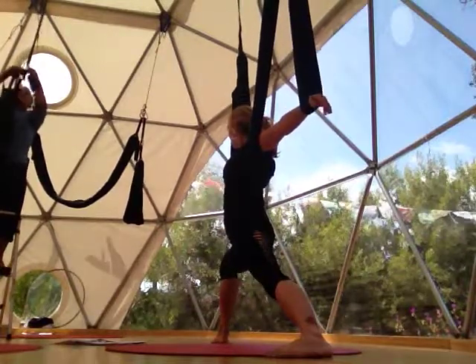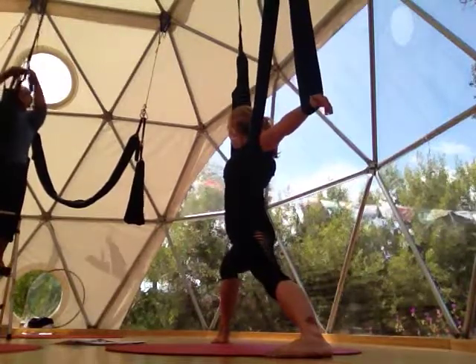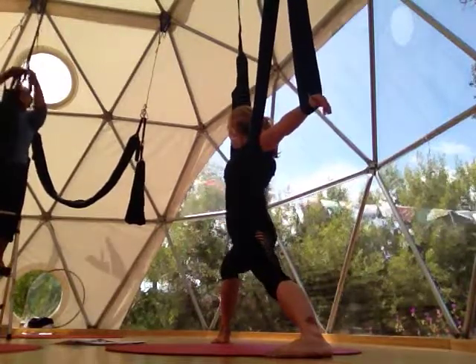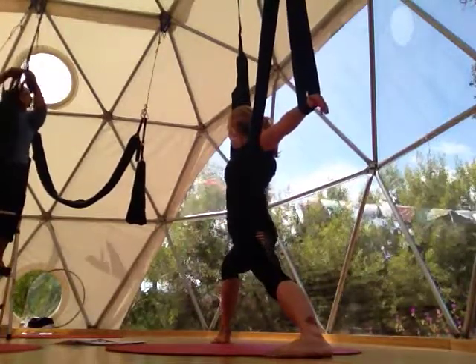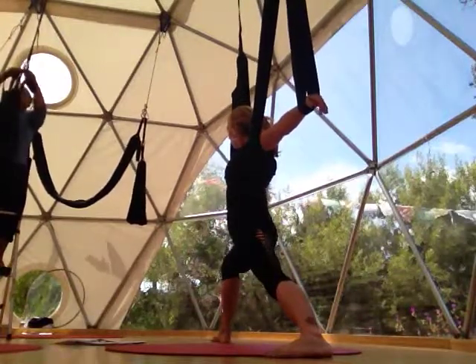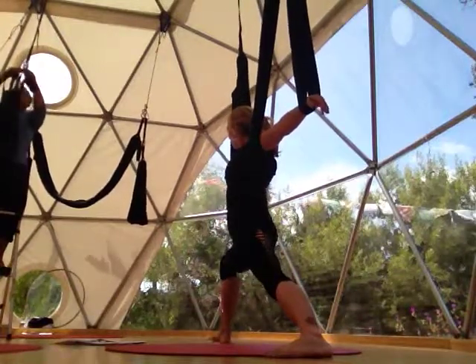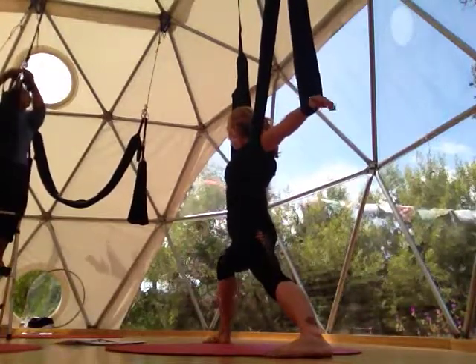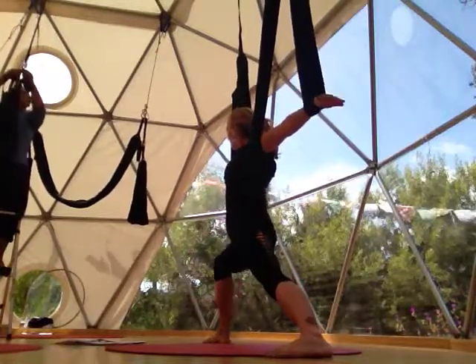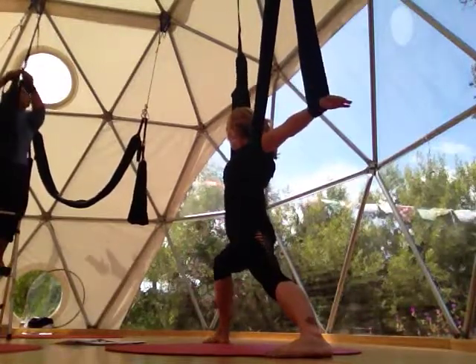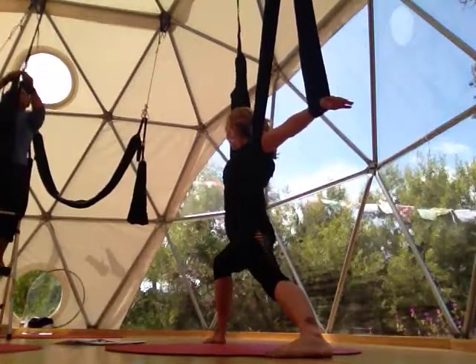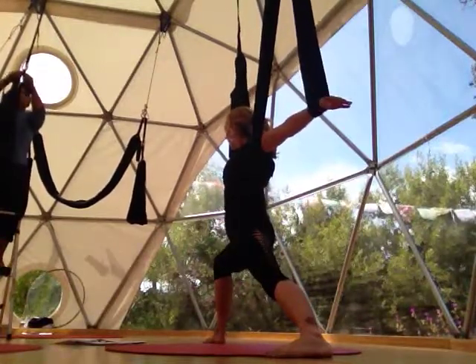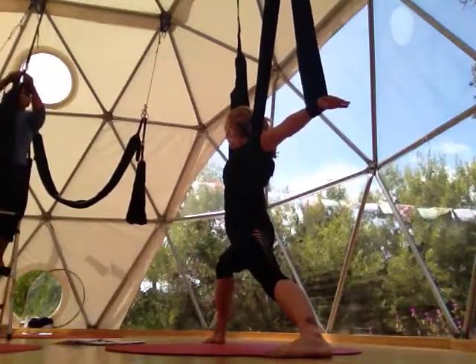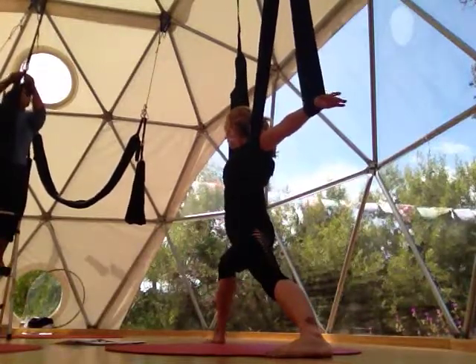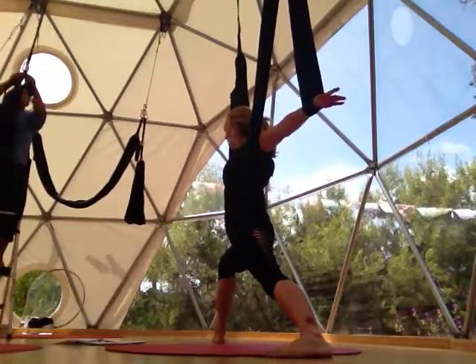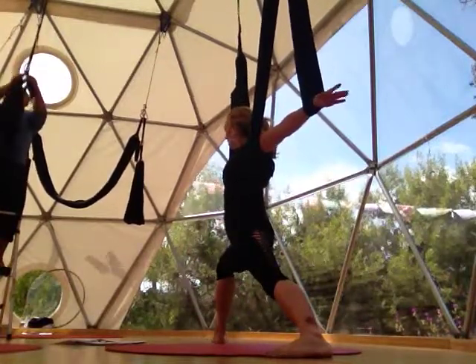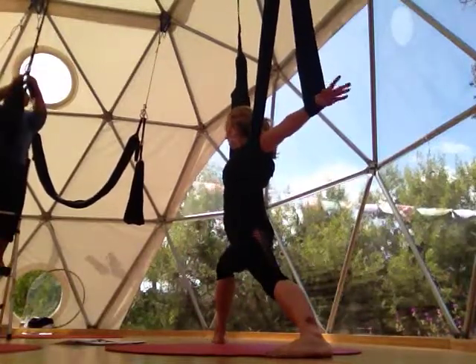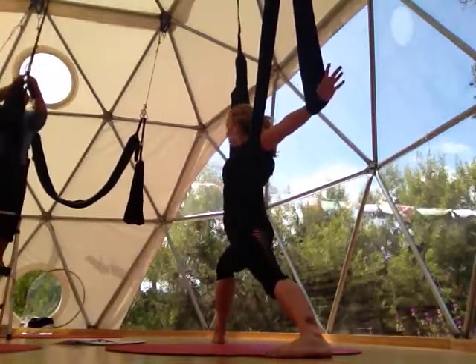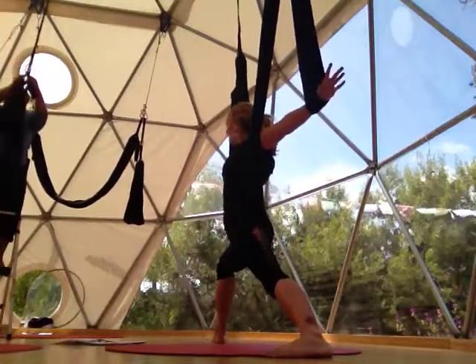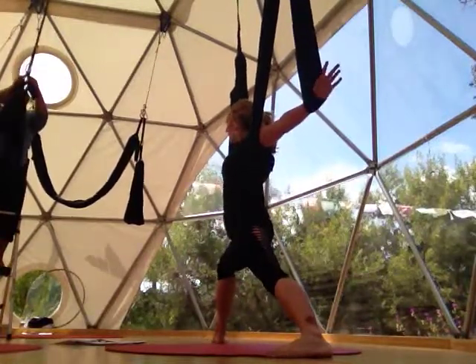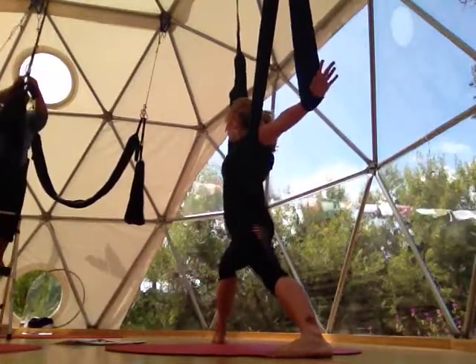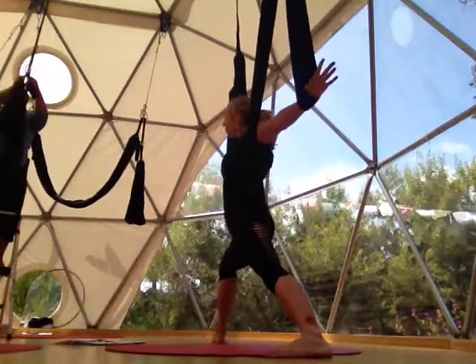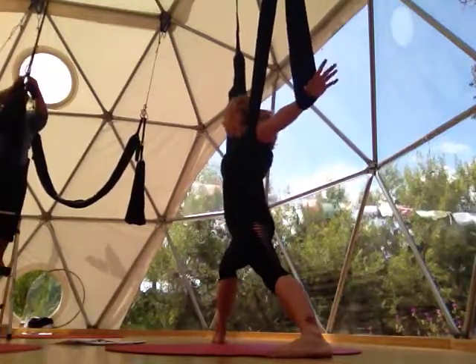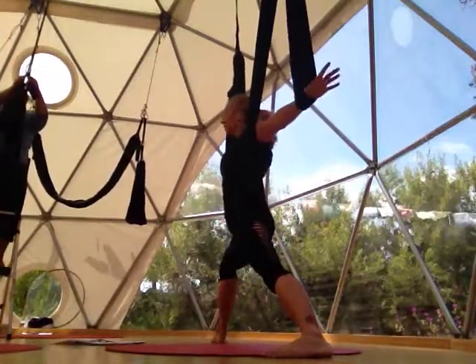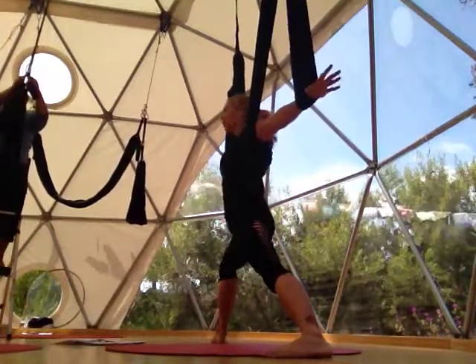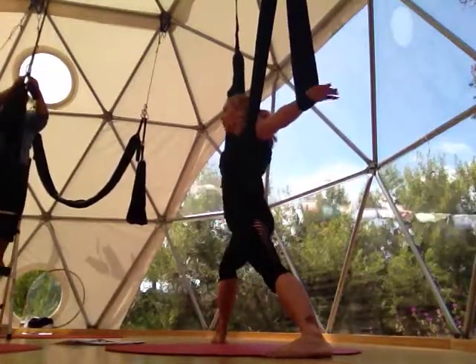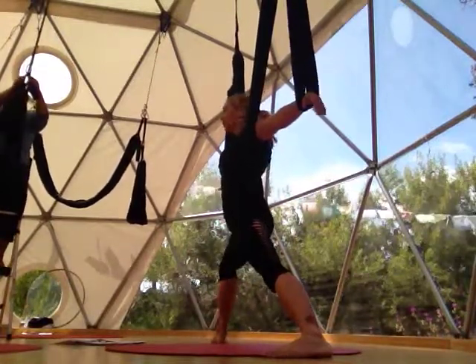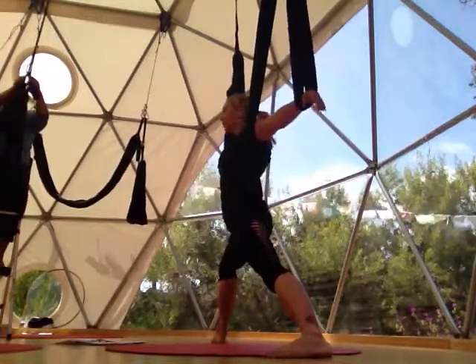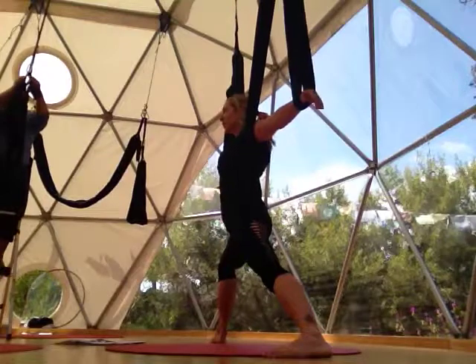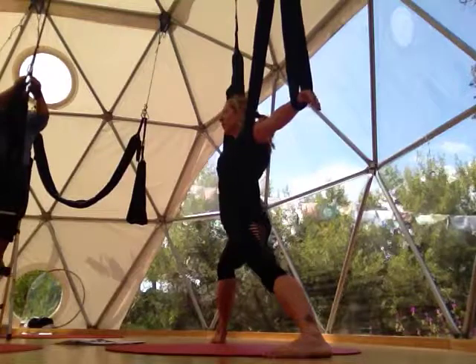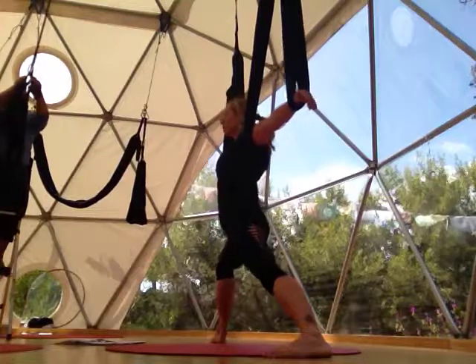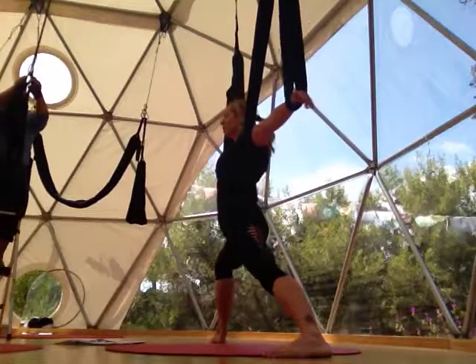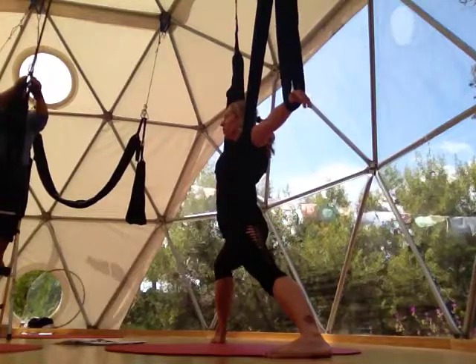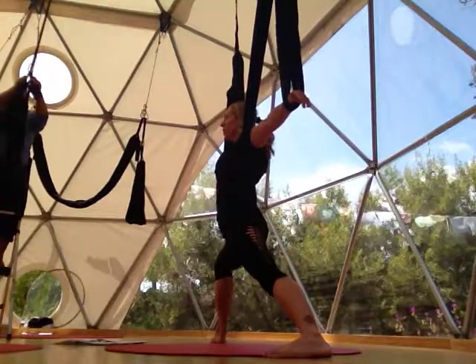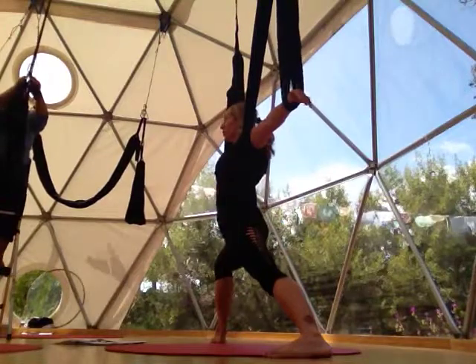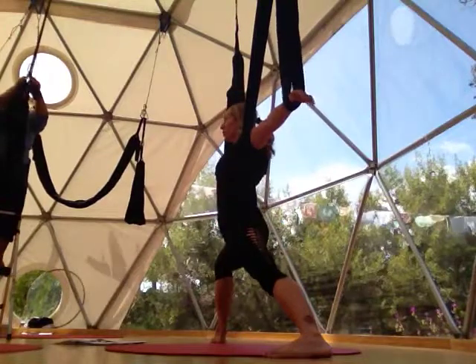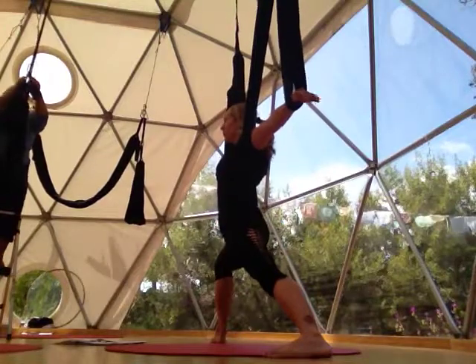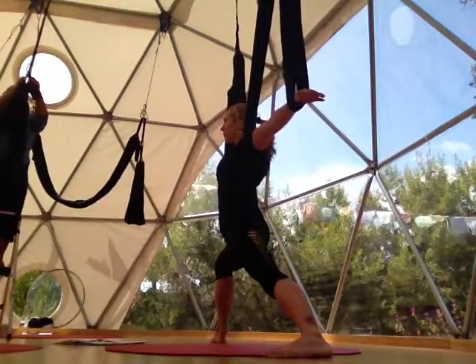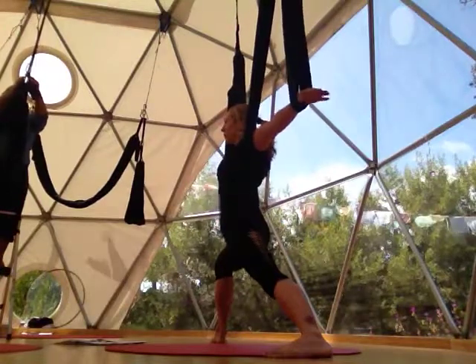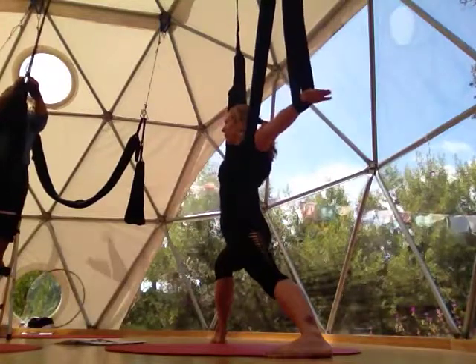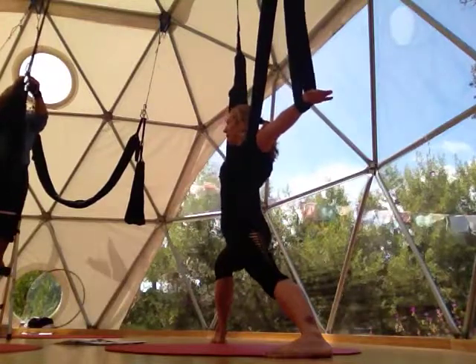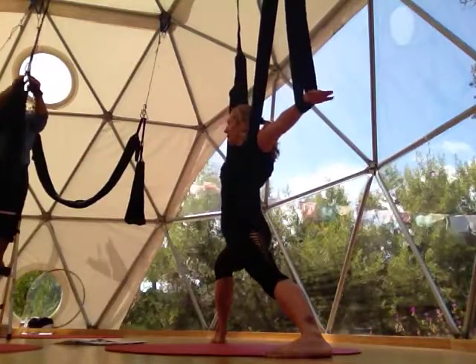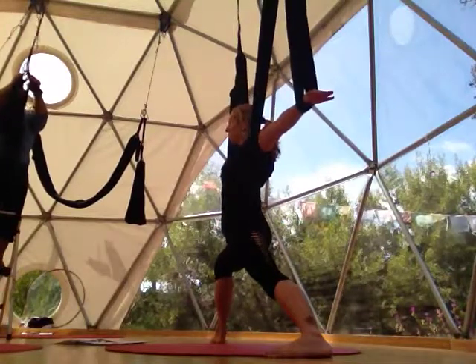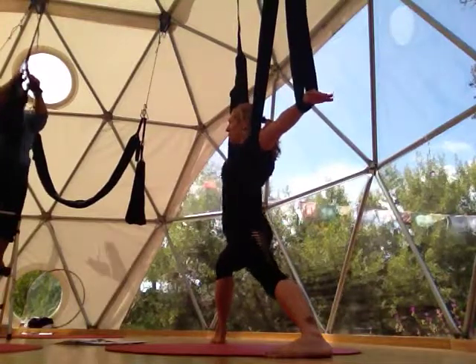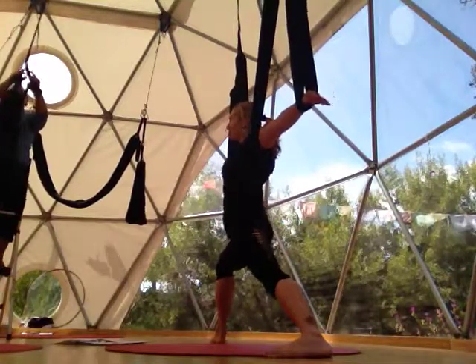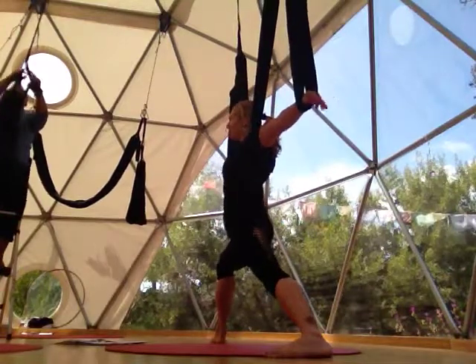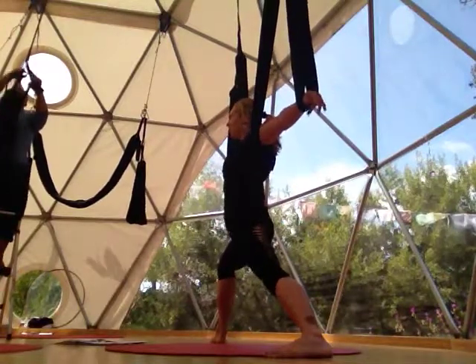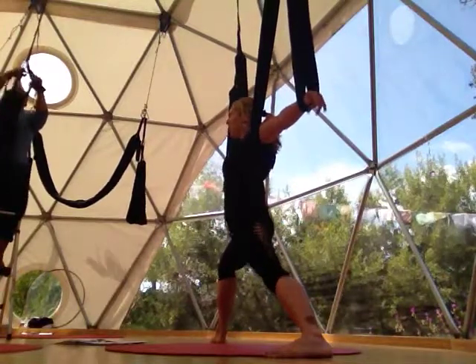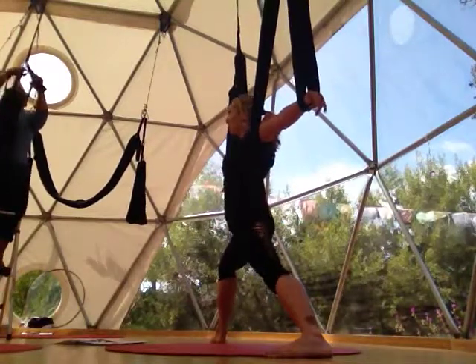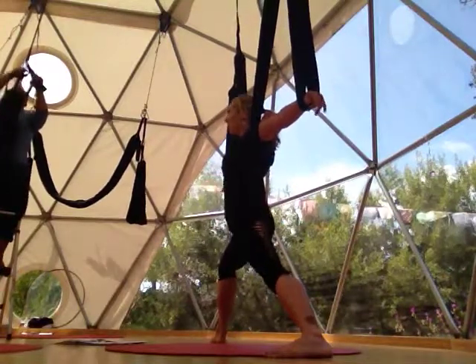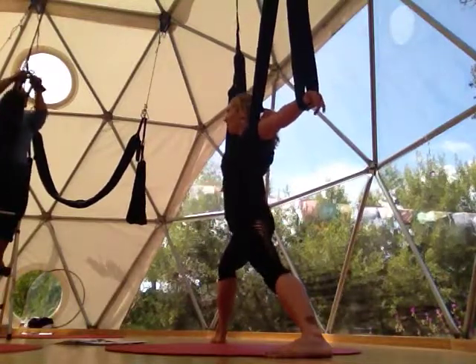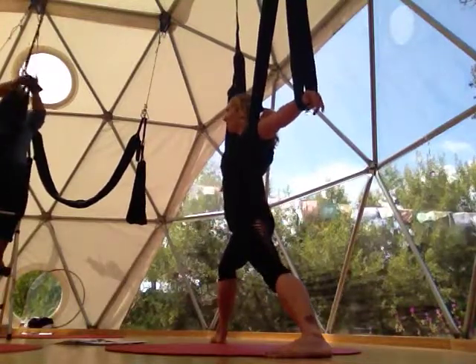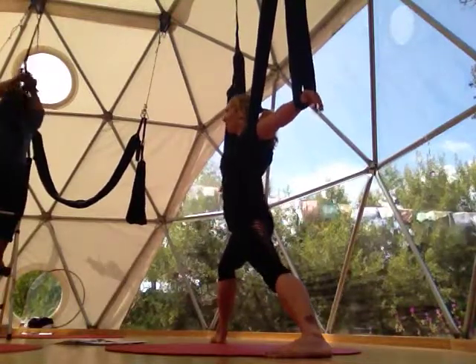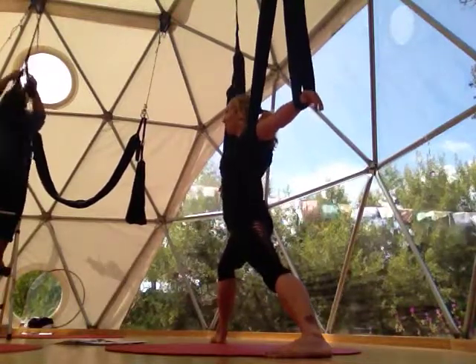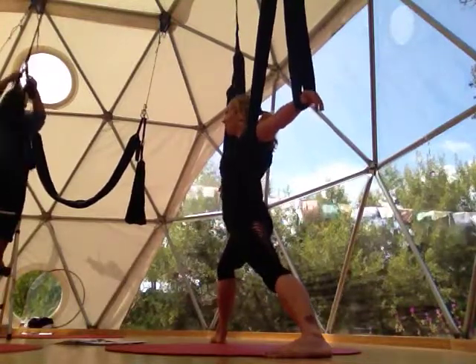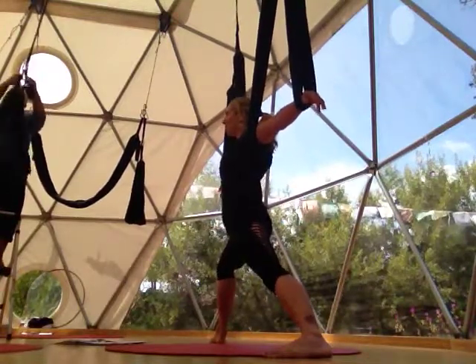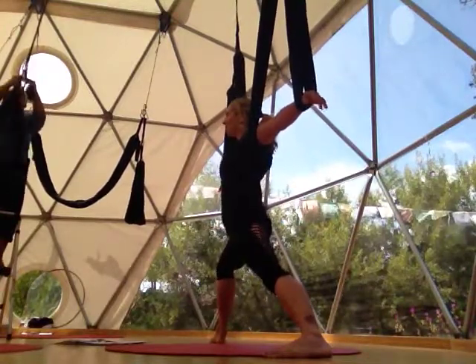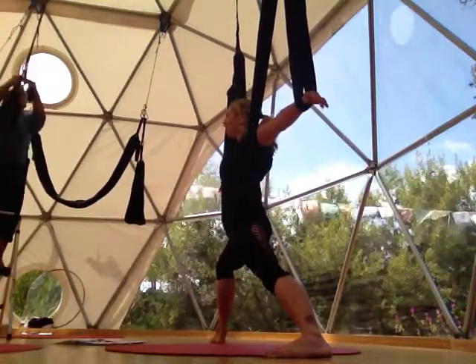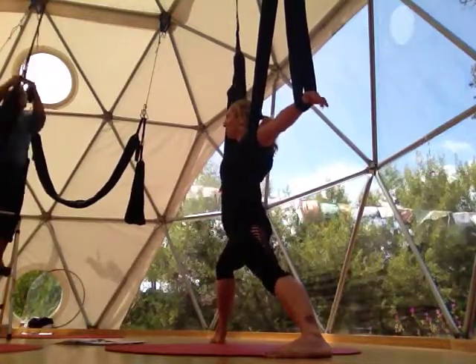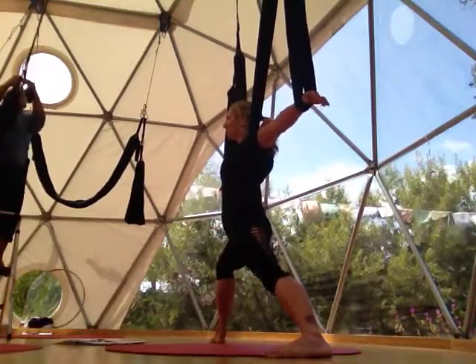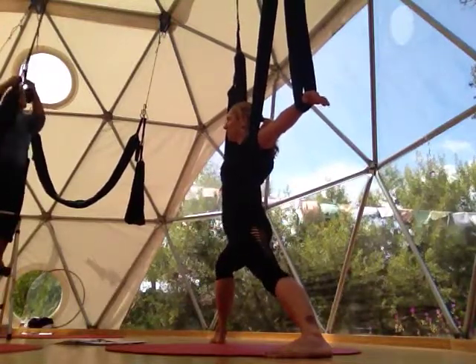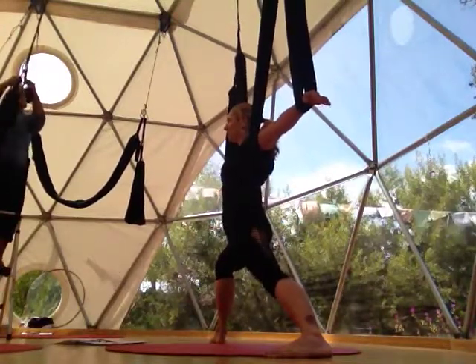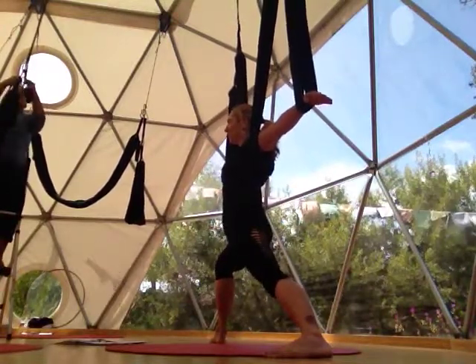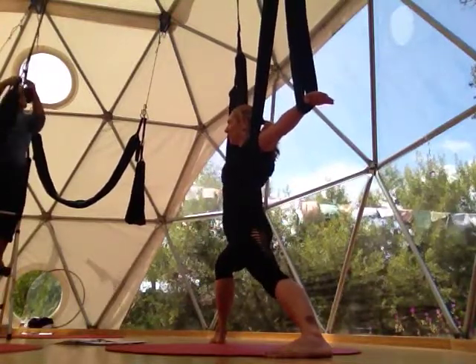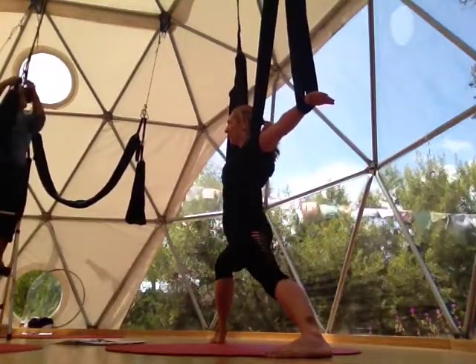We're going to mainly focus on yoga translations today, which means anything you do in a normal yoga class, we're going to experiment with trying it in the swing and see what it feels like.